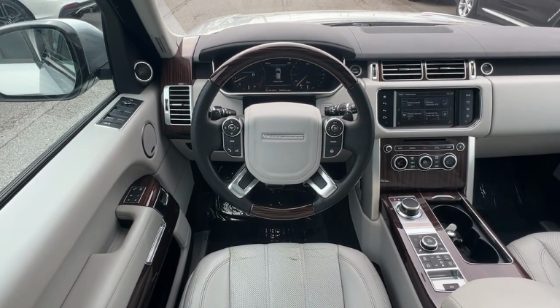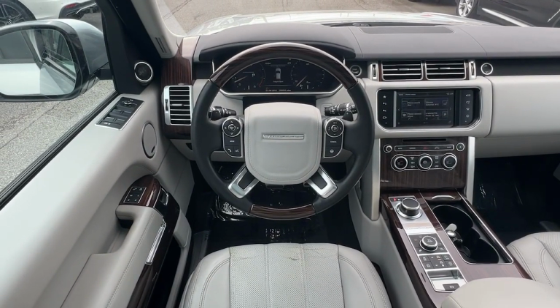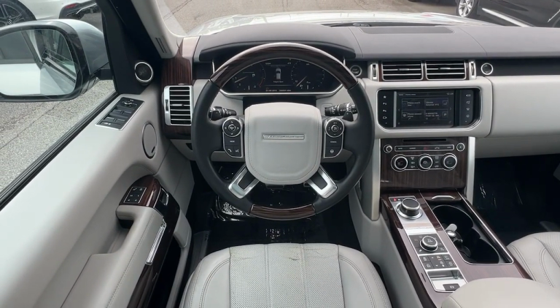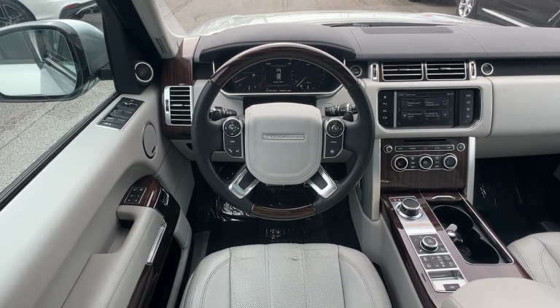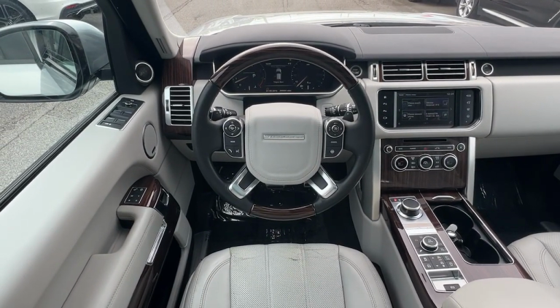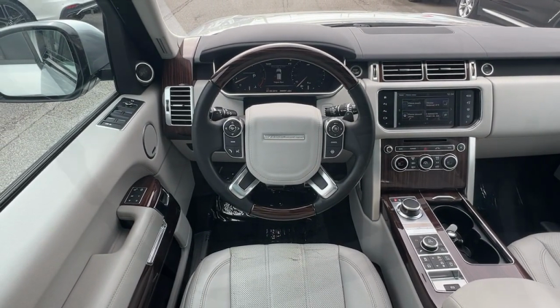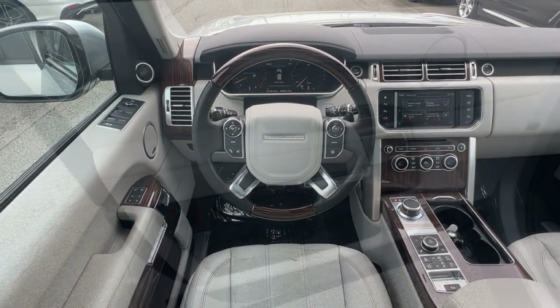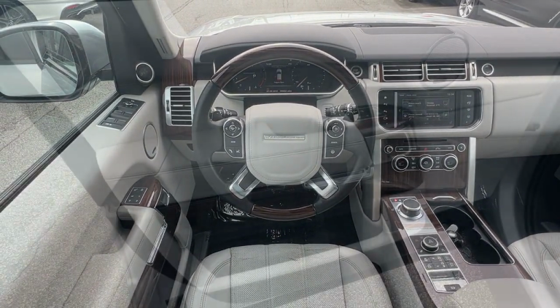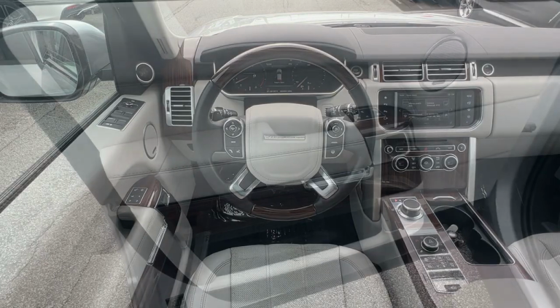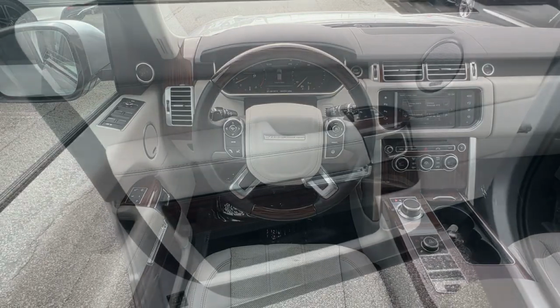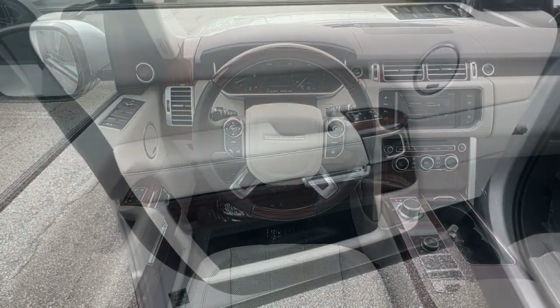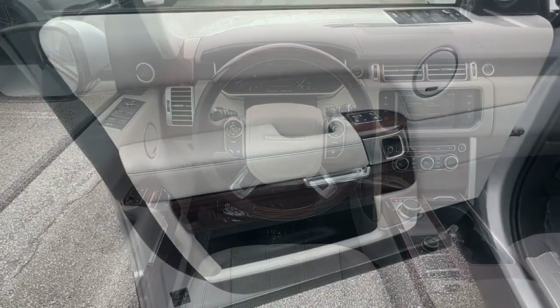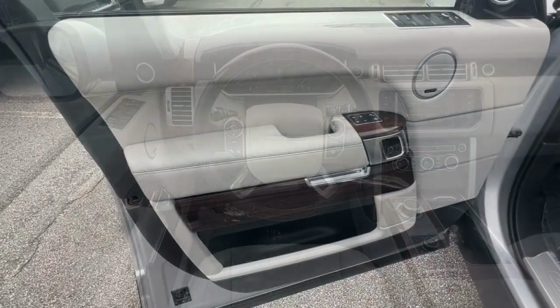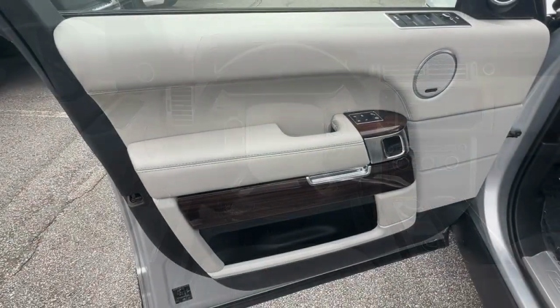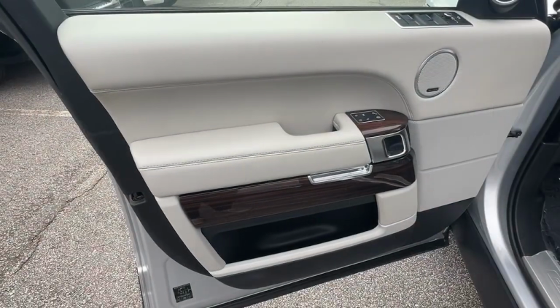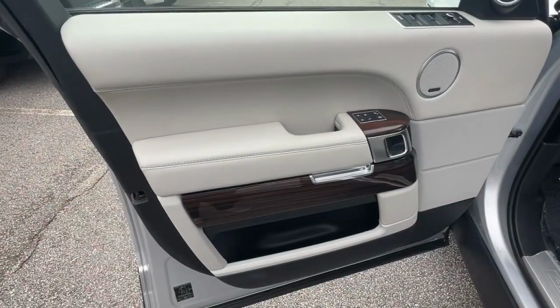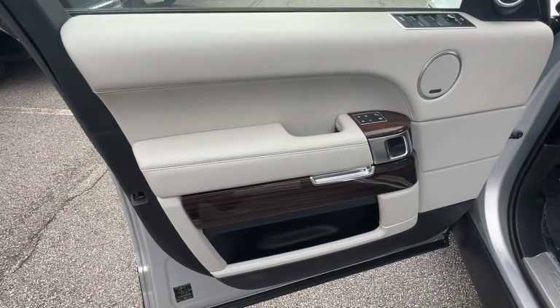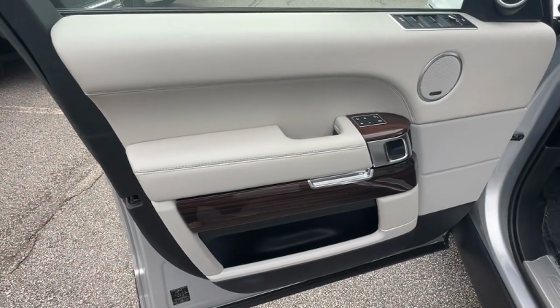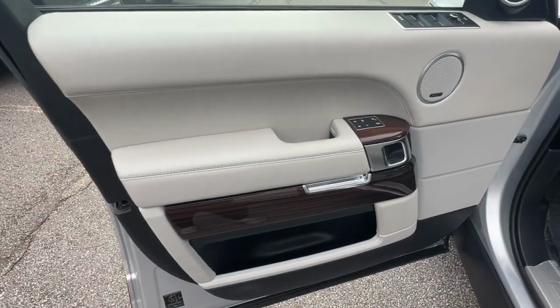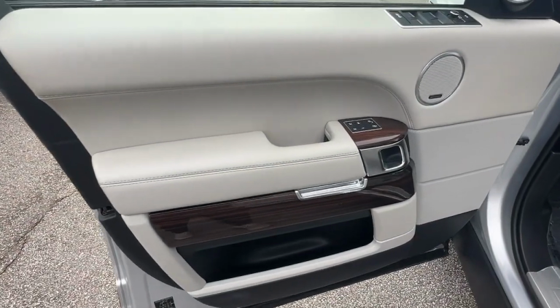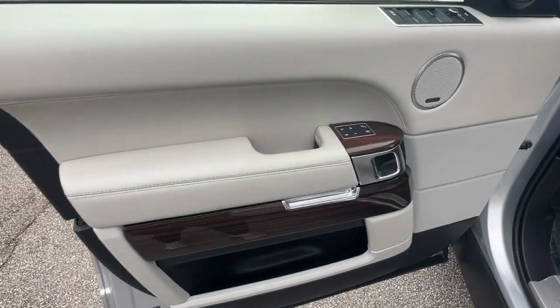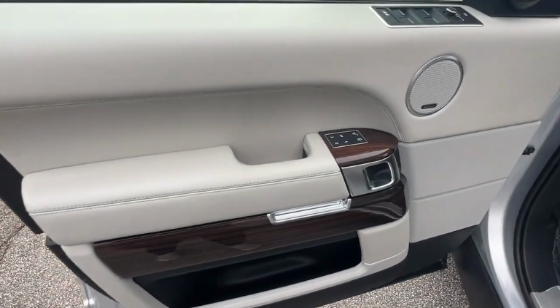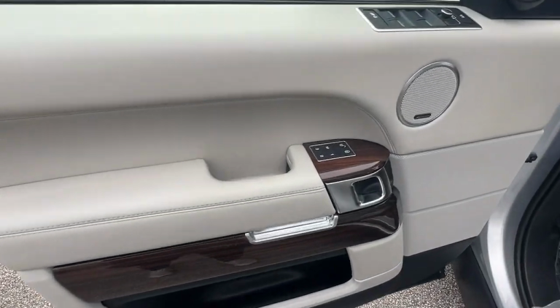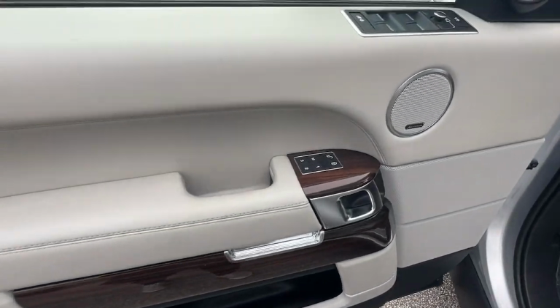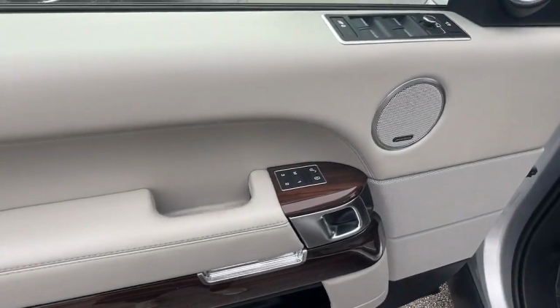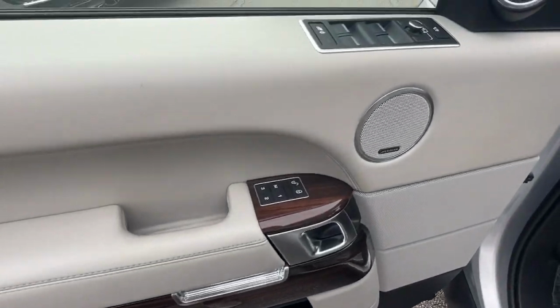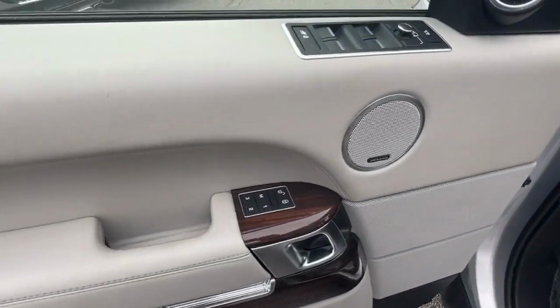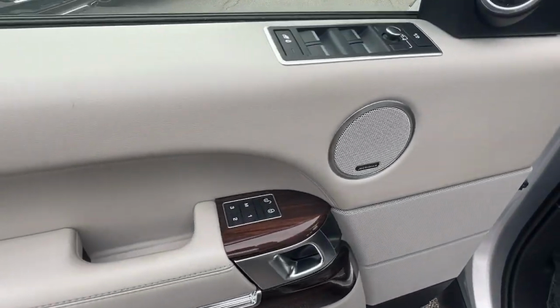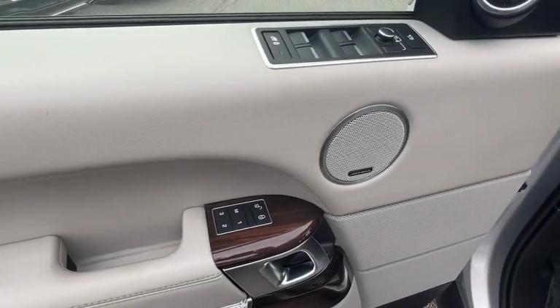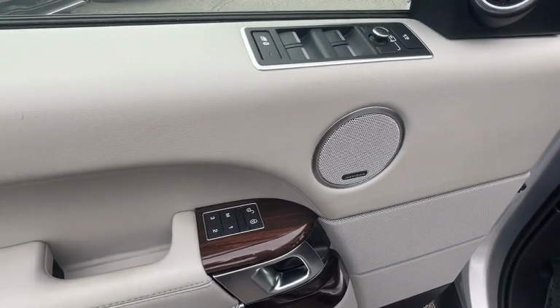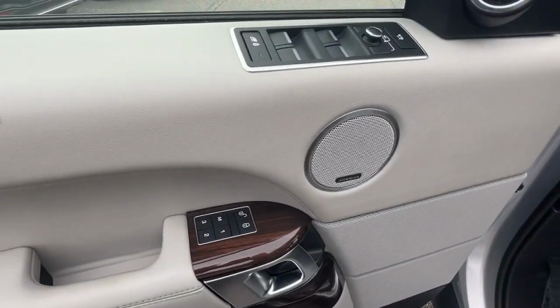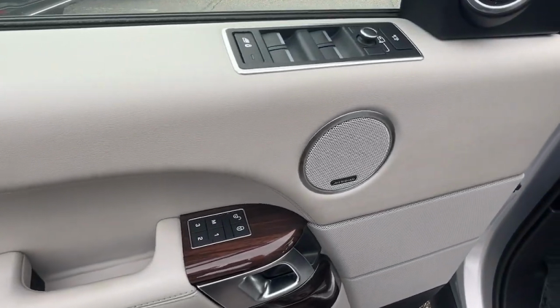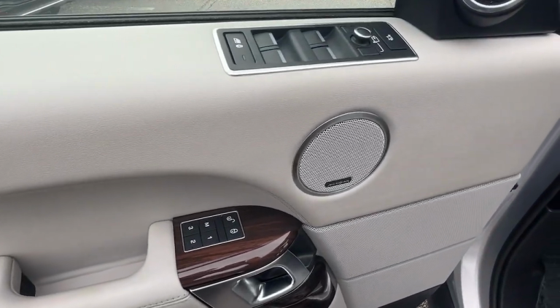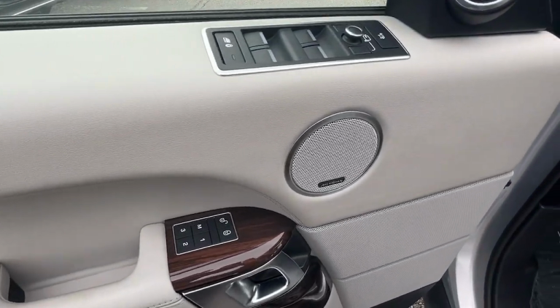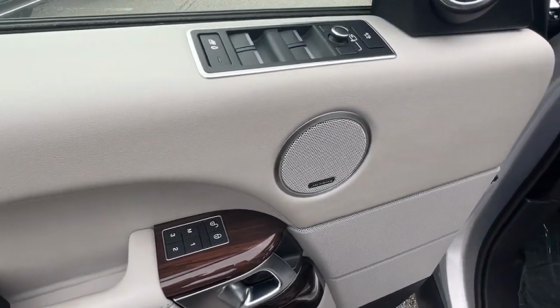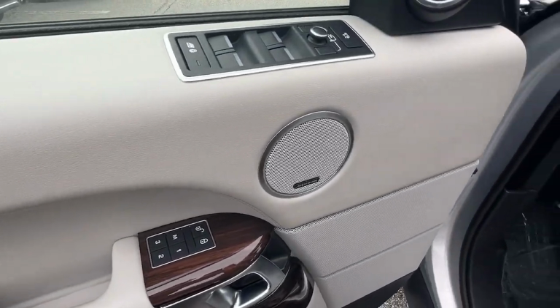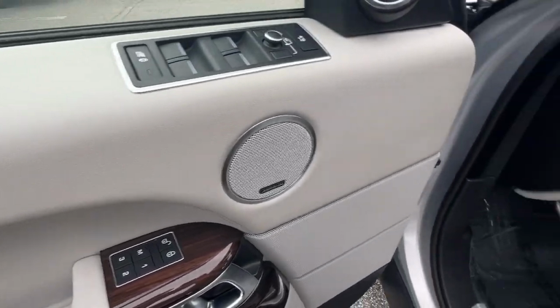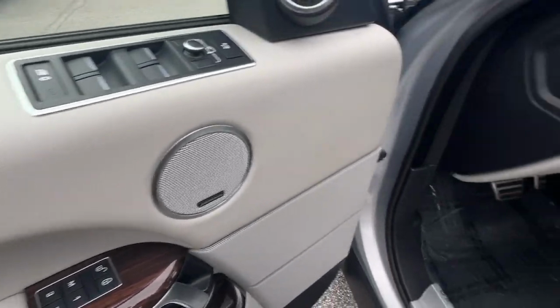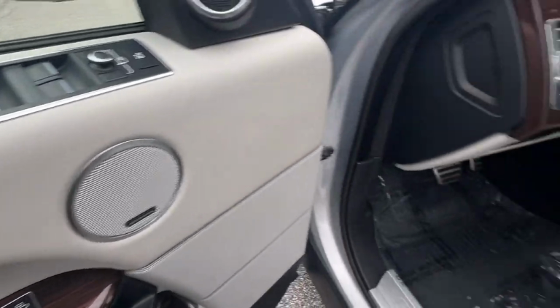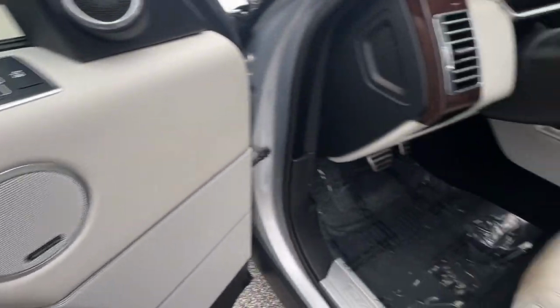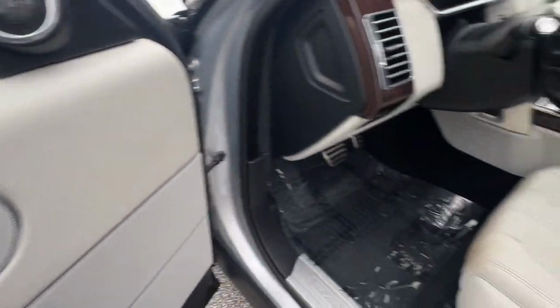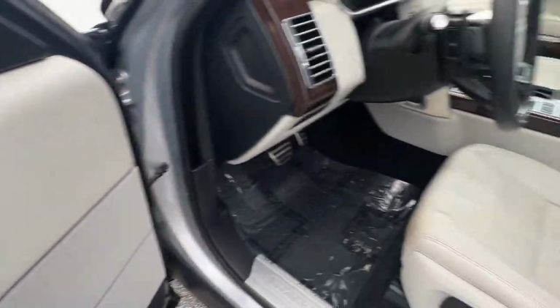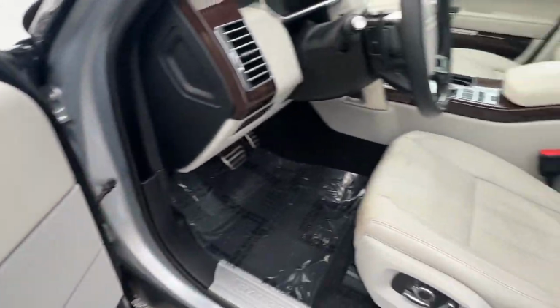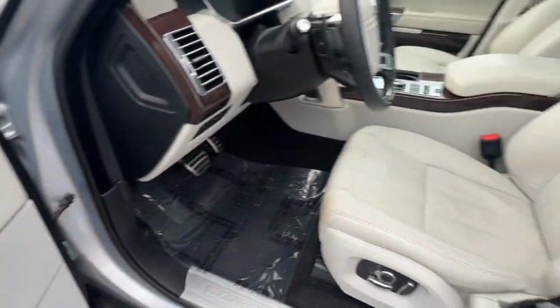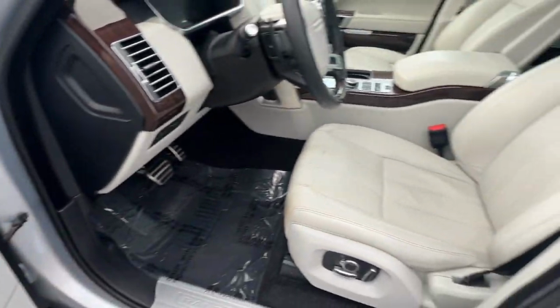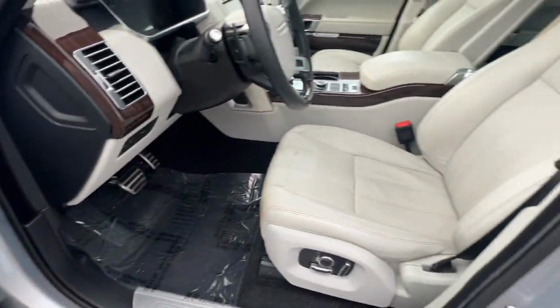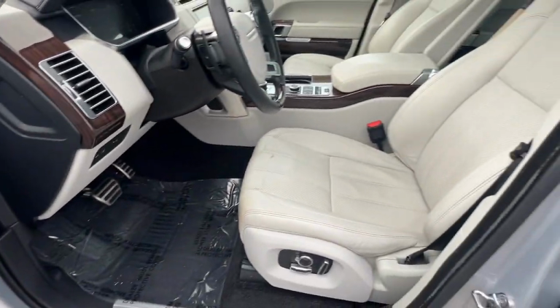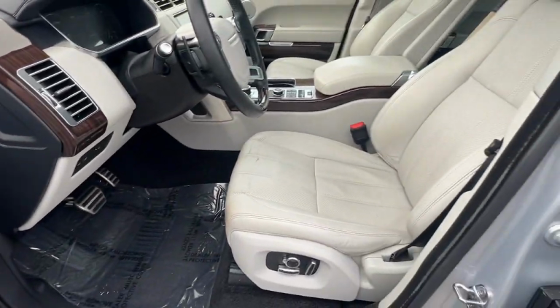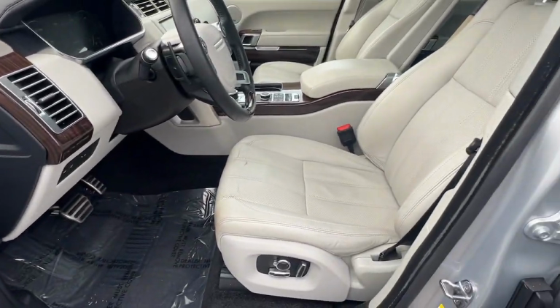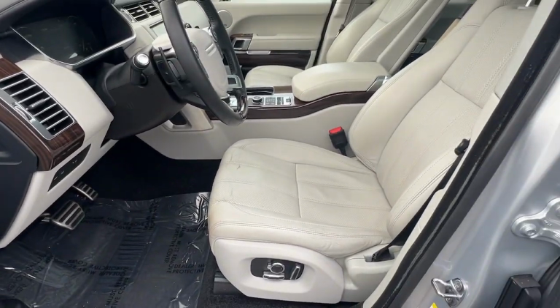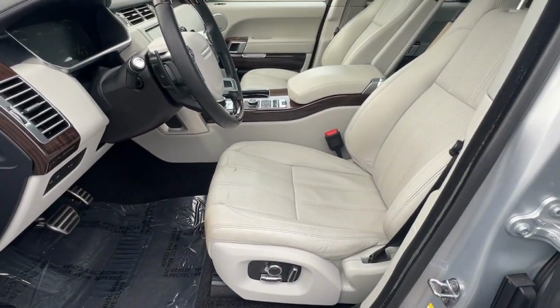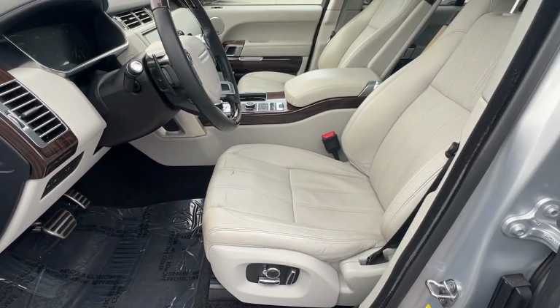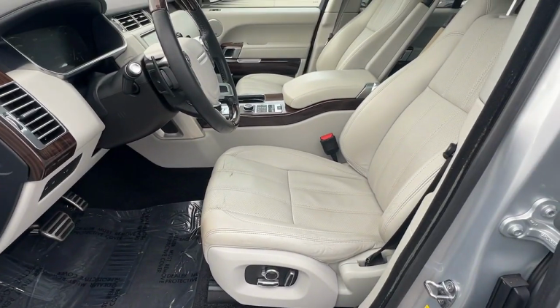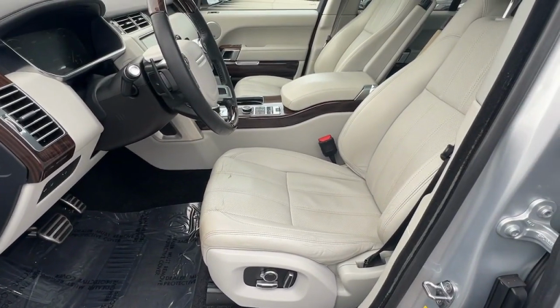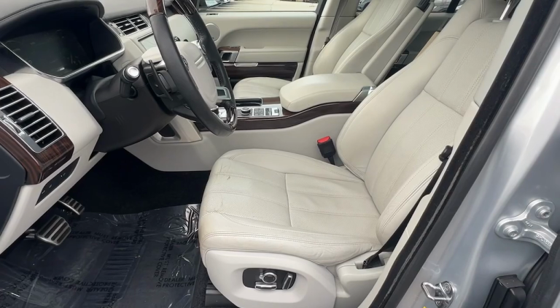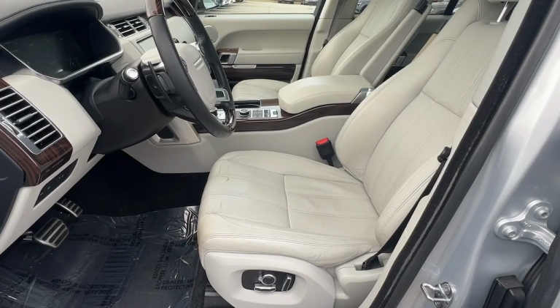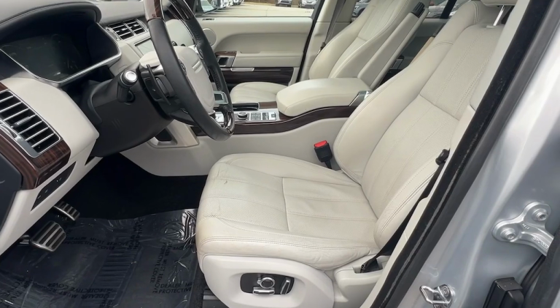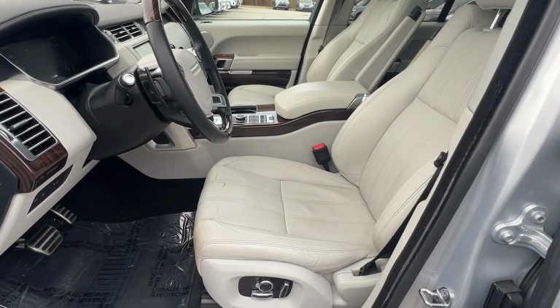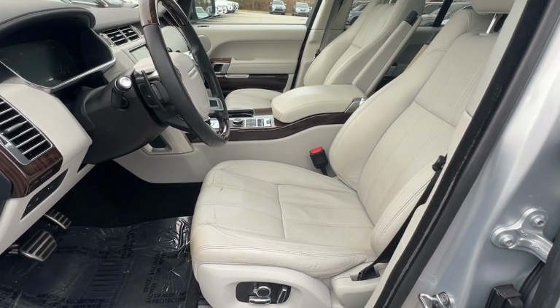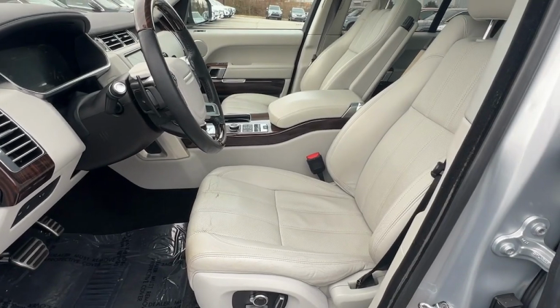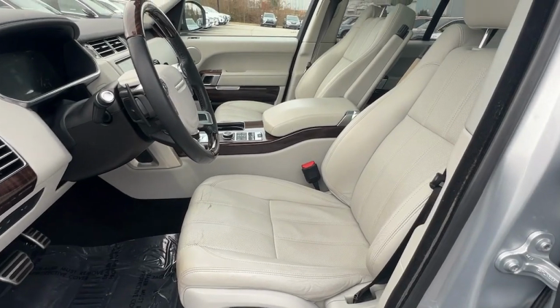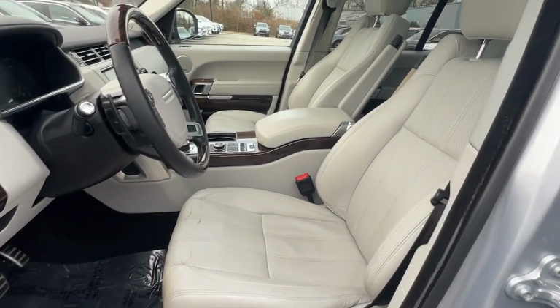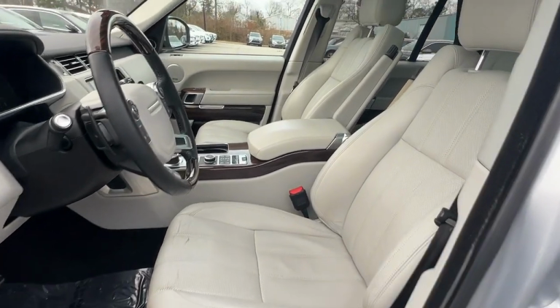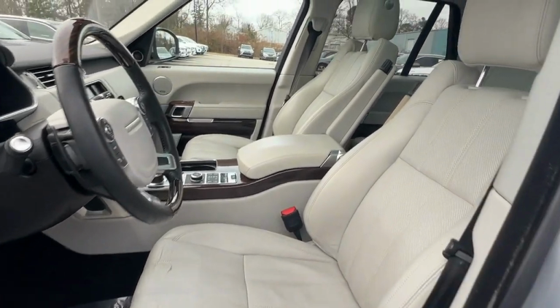Find your sanctuary in this enormously elegant Range Rover. Come in for a test drive. Our team will make it the best part of your day.